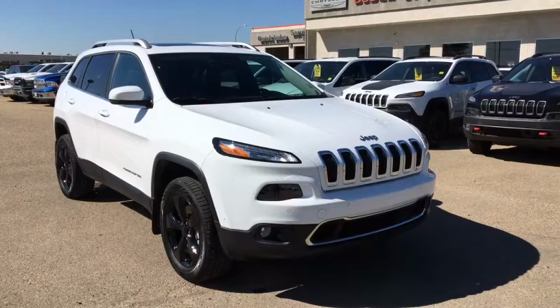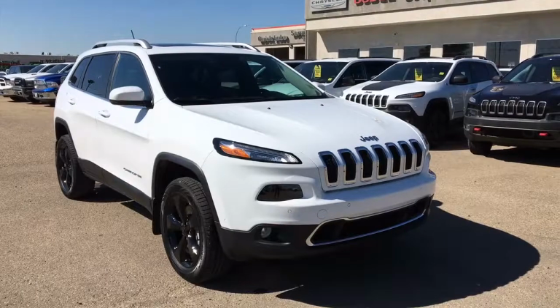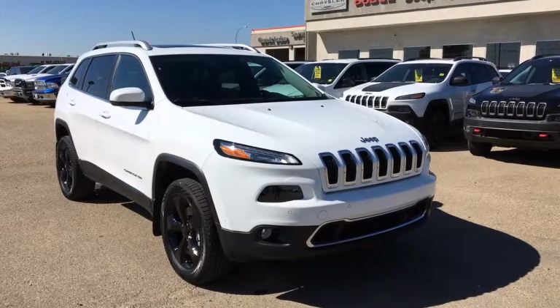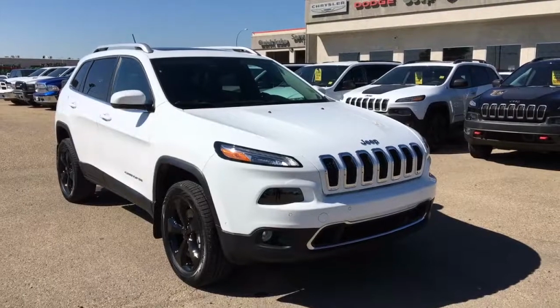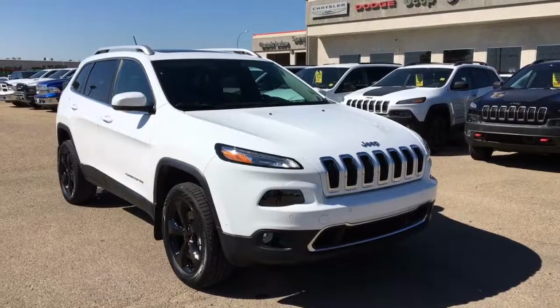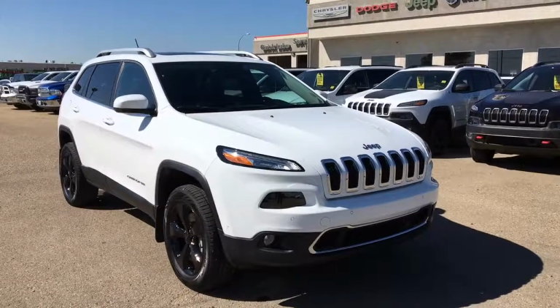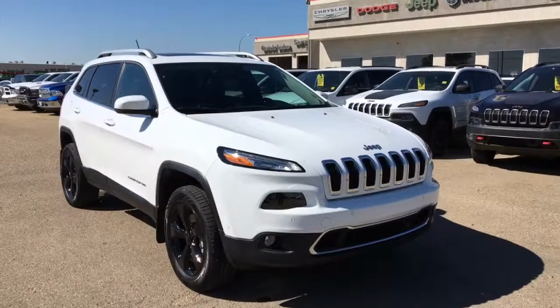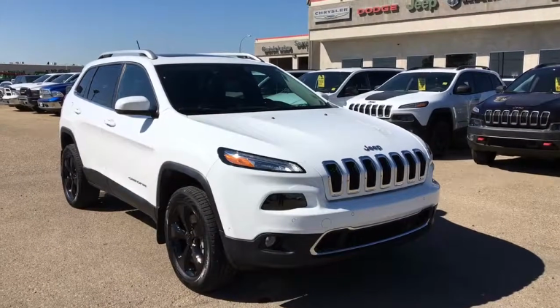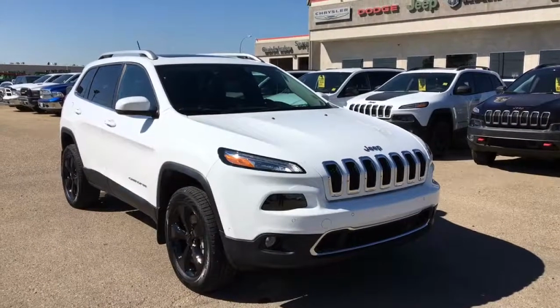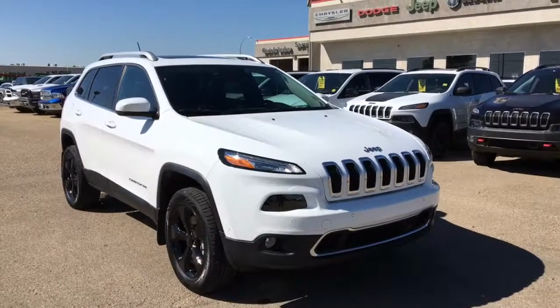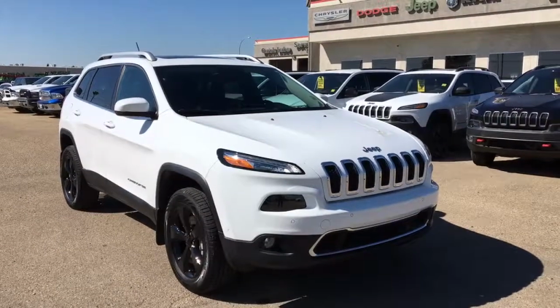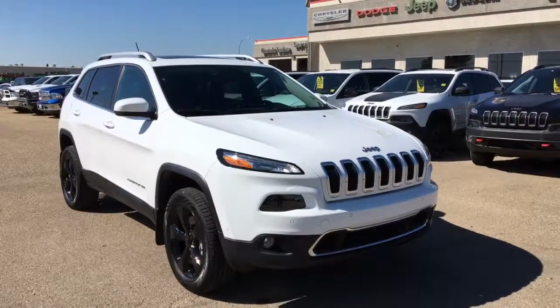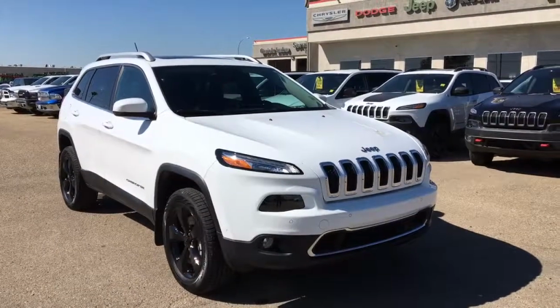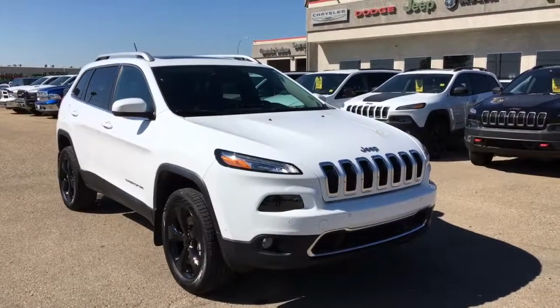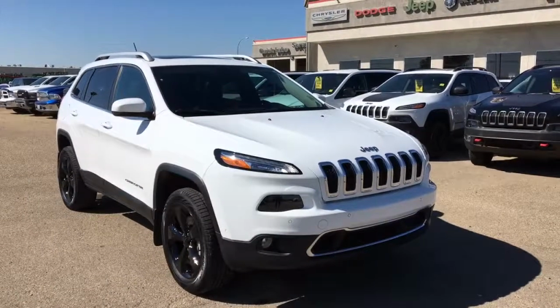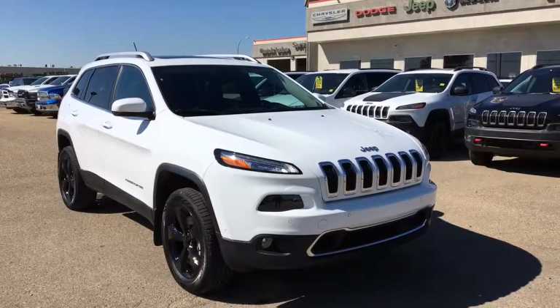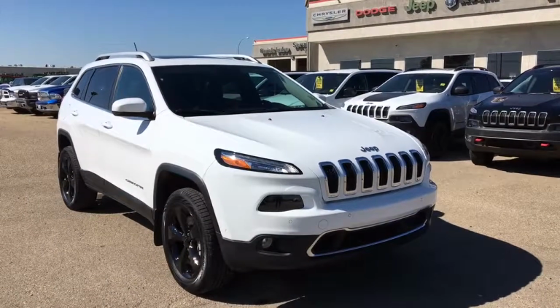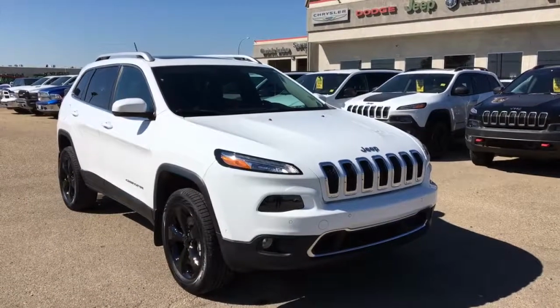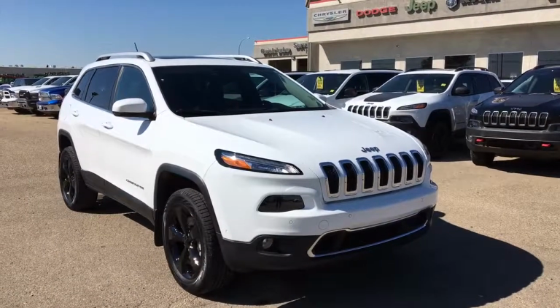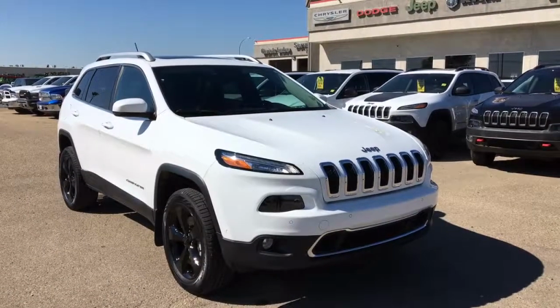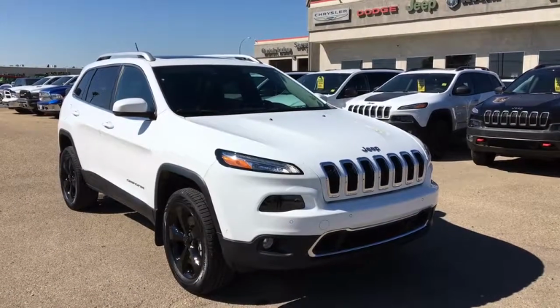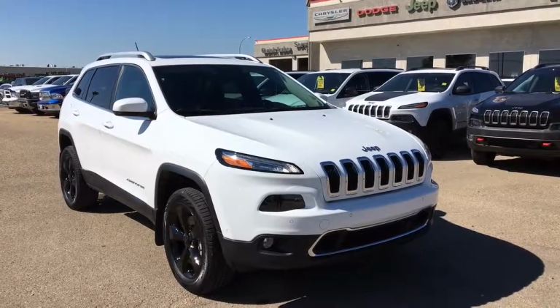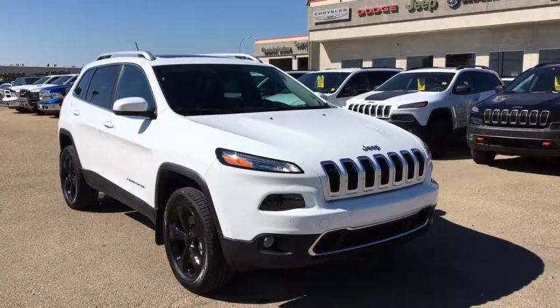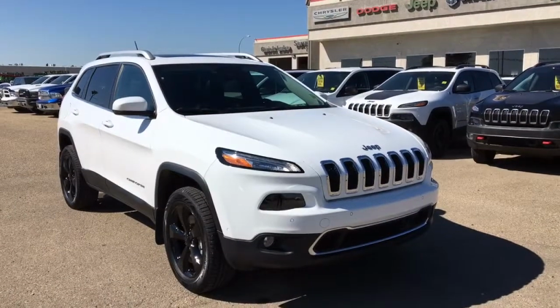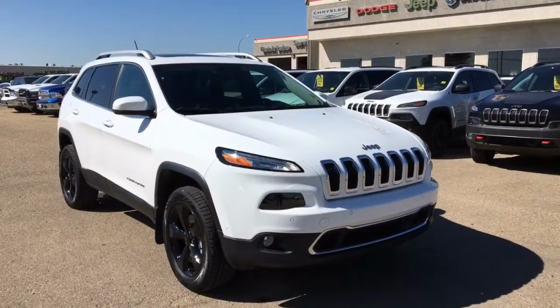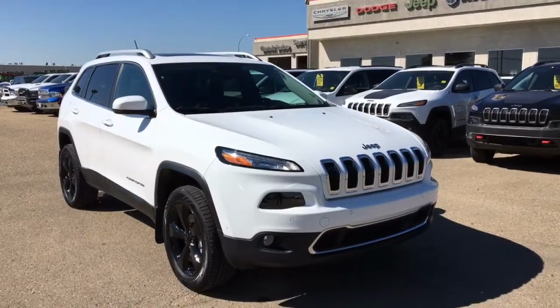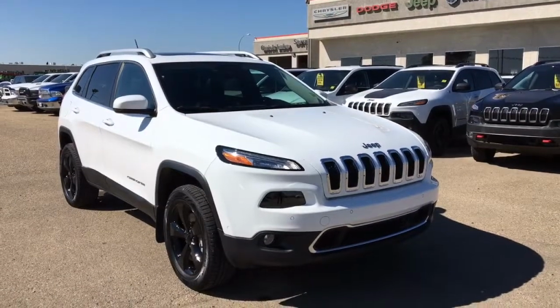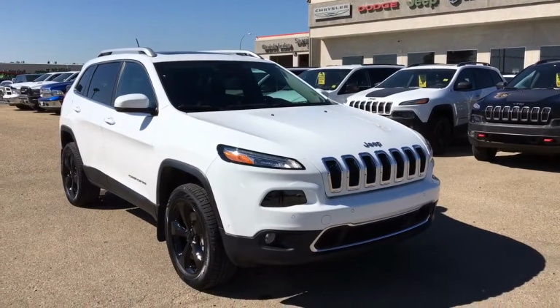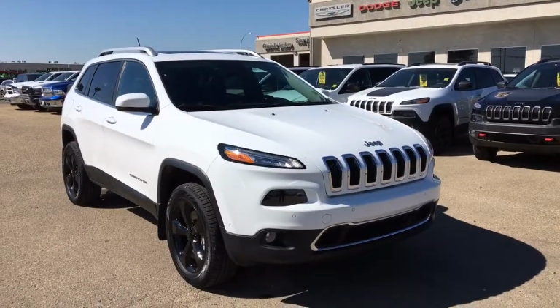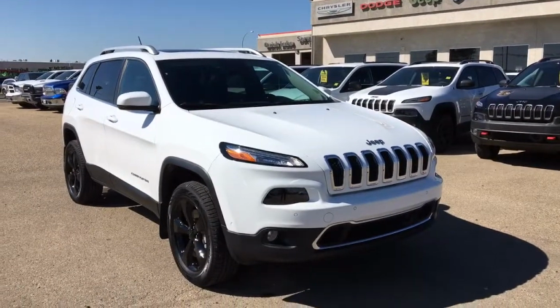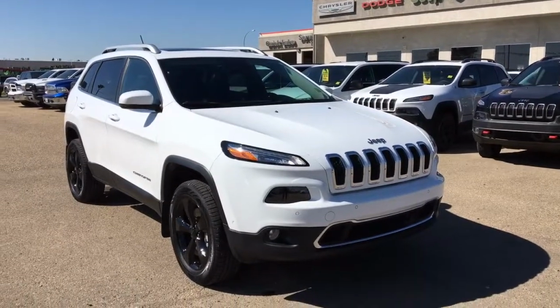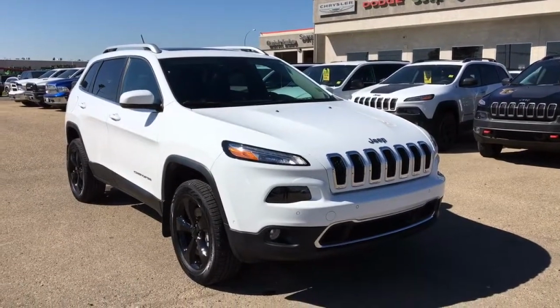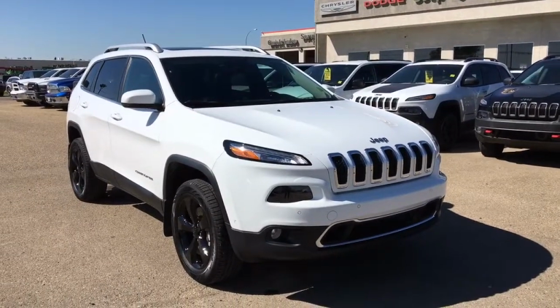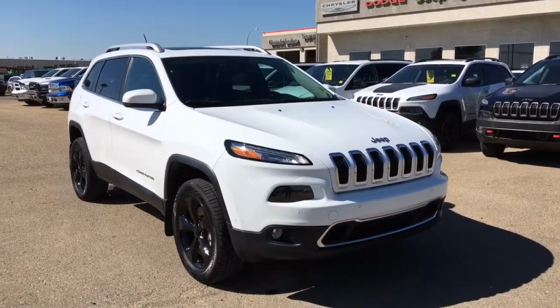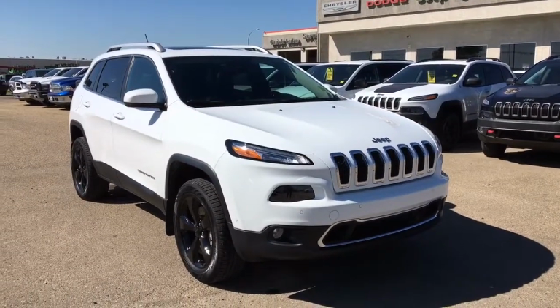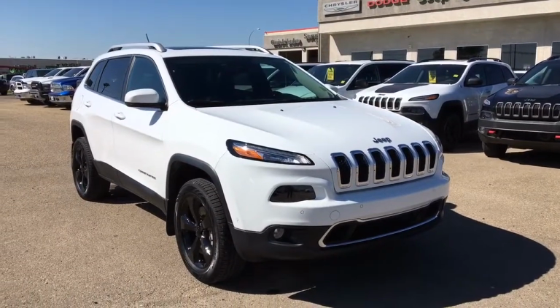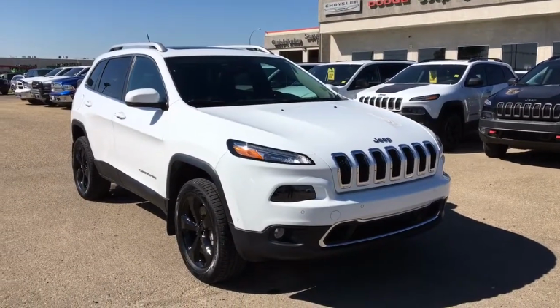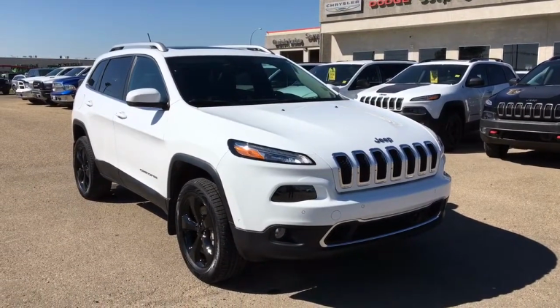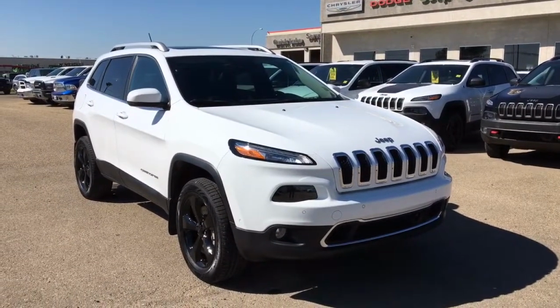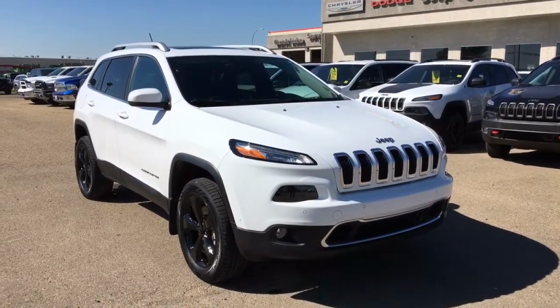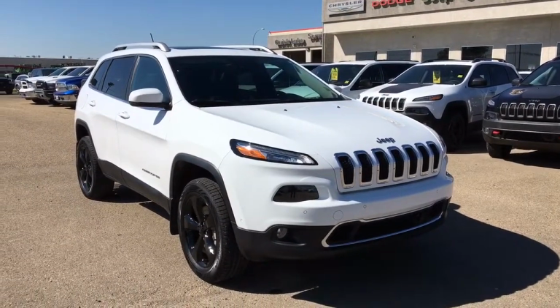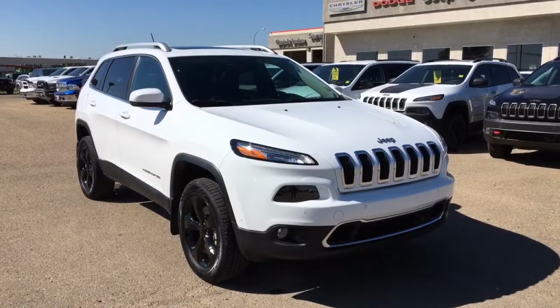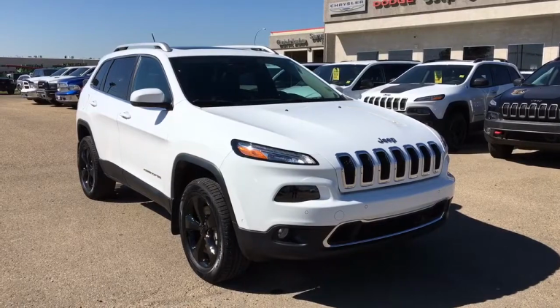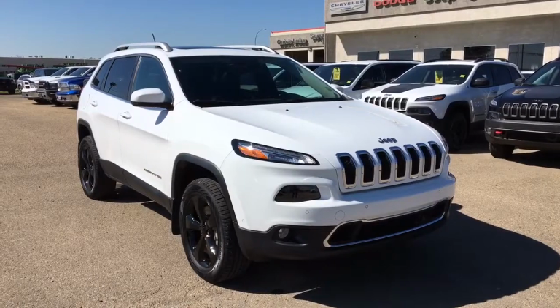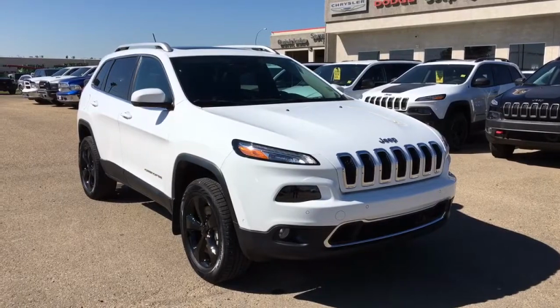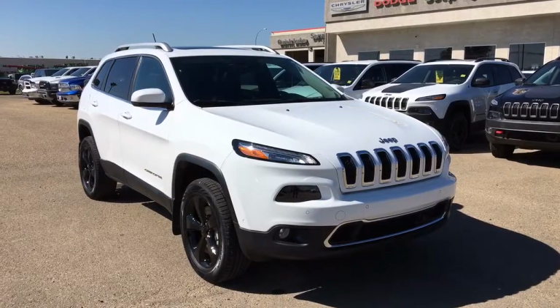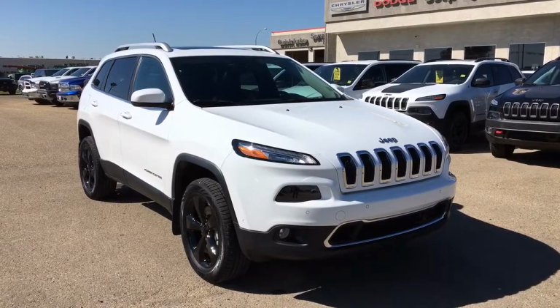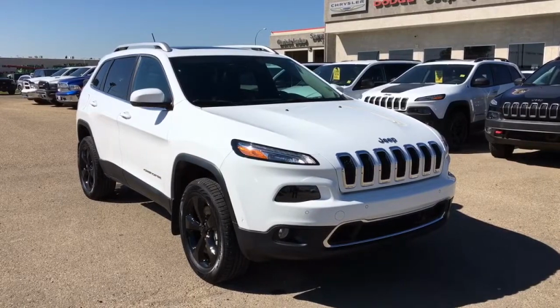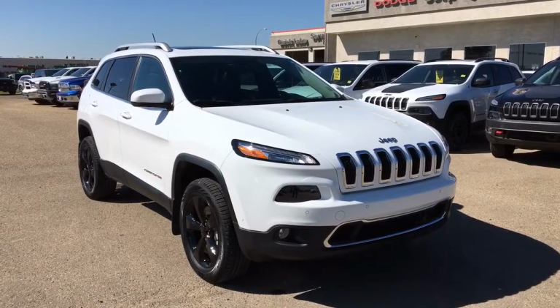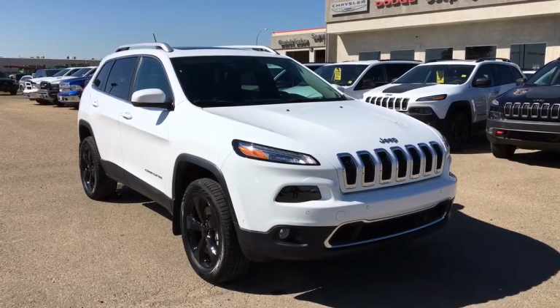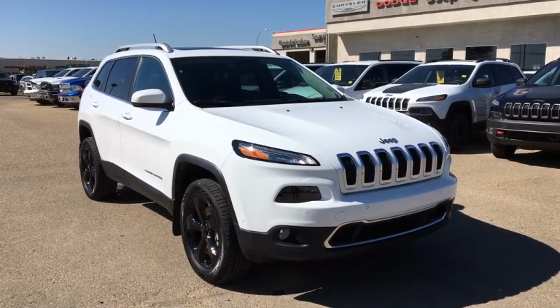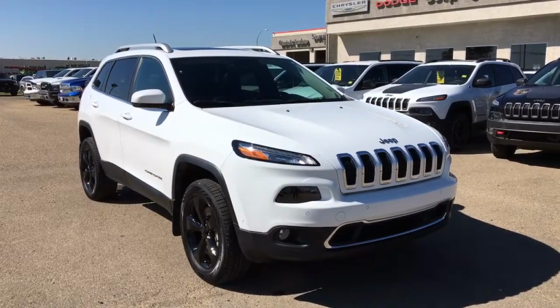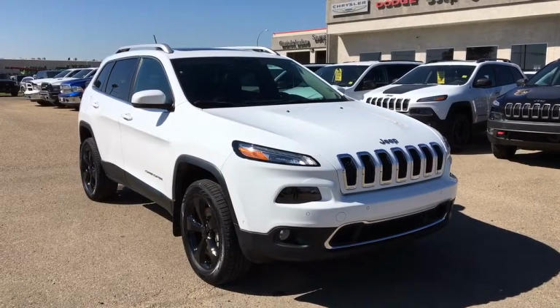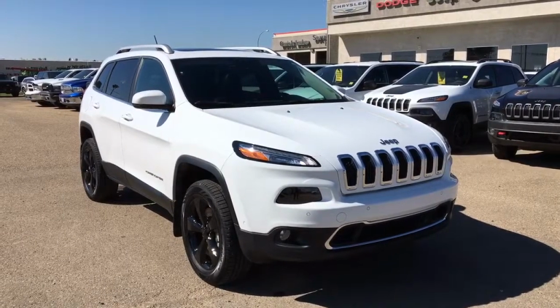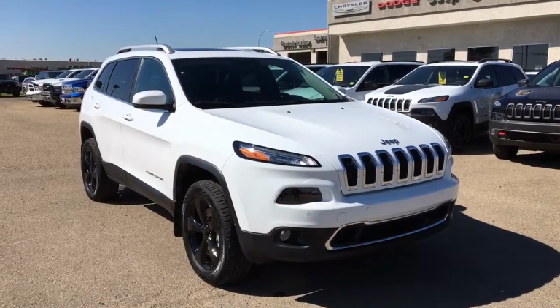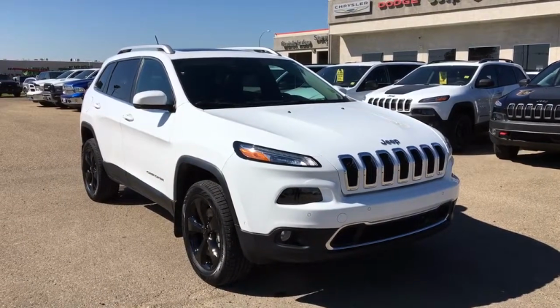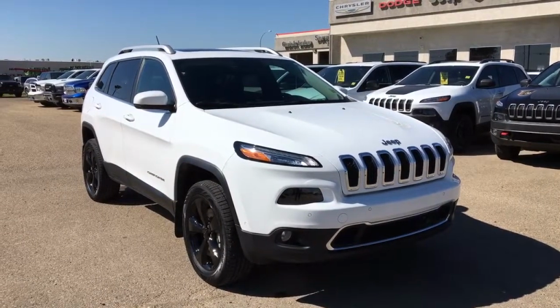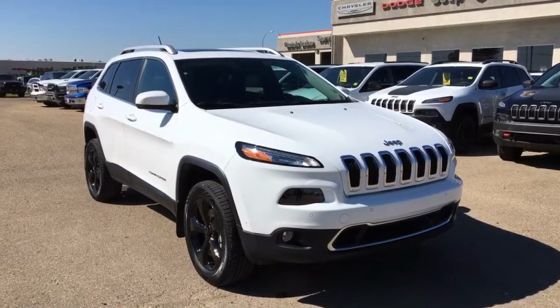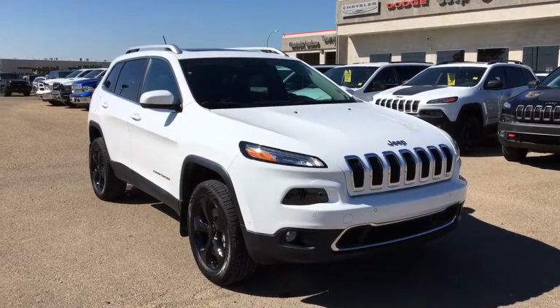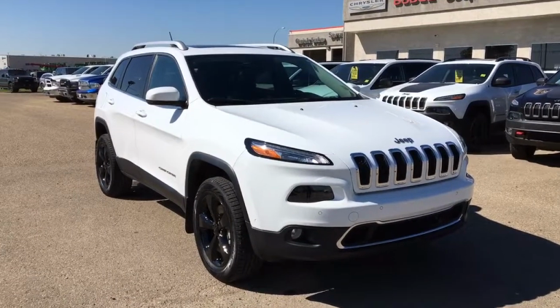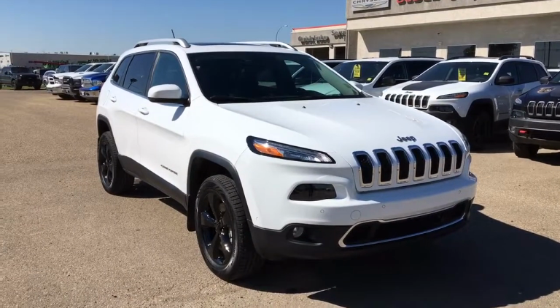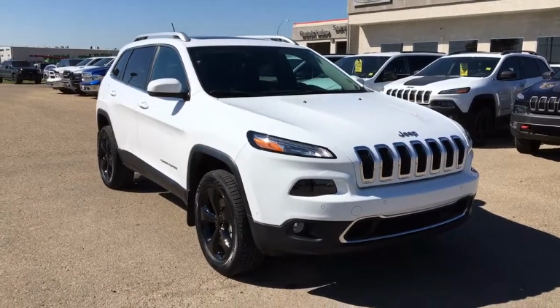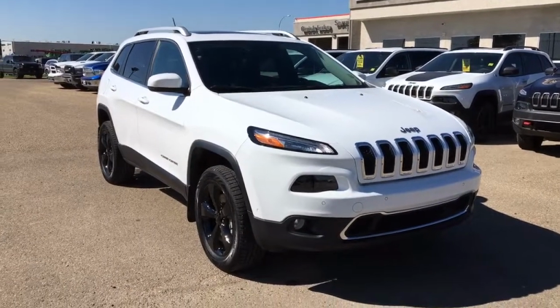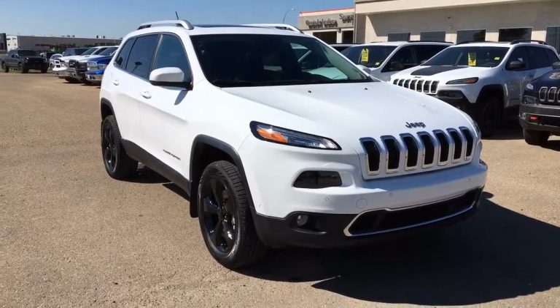Hey guys, this is Sarah with Pinocchio Chrysler, and today I'm going to be taking you on a walk-around on a pre-owned 2014 Jeep Cherokee Limited in a beautiful white paint coat.